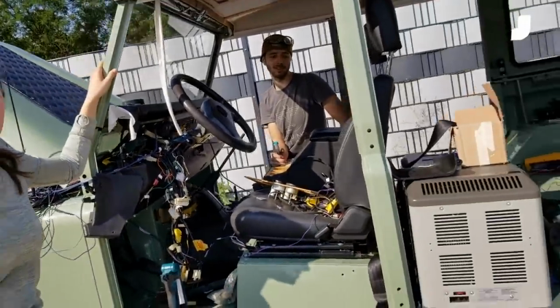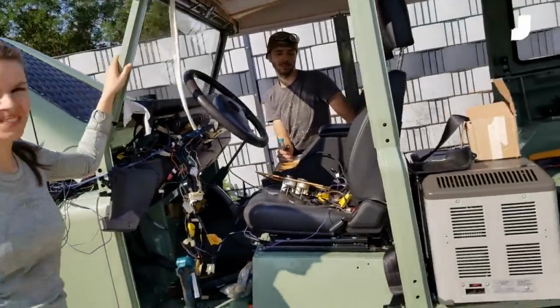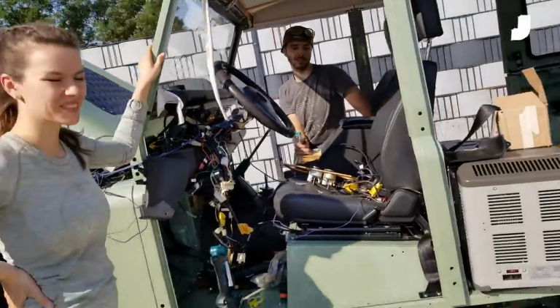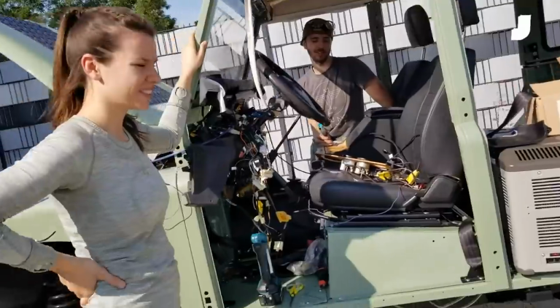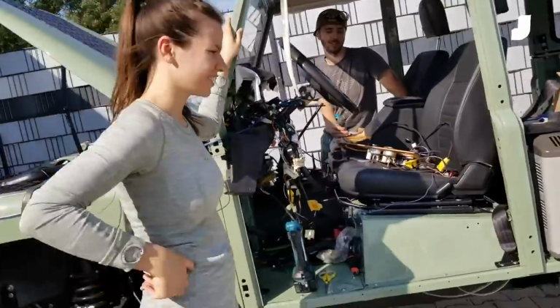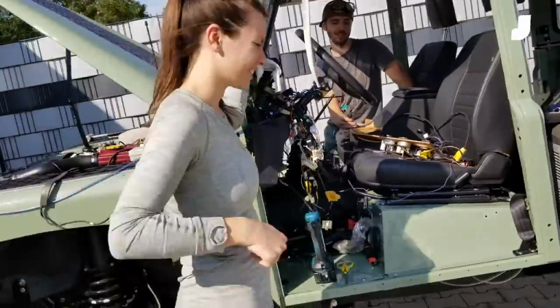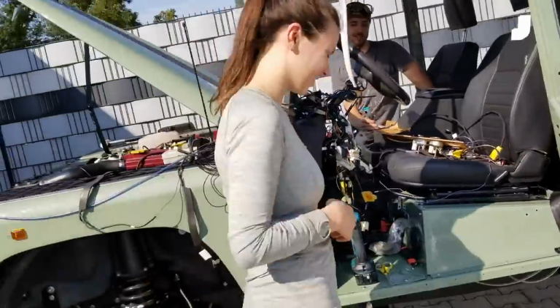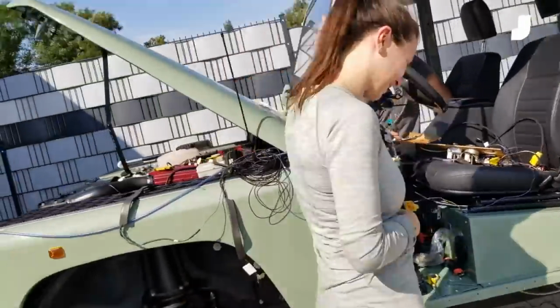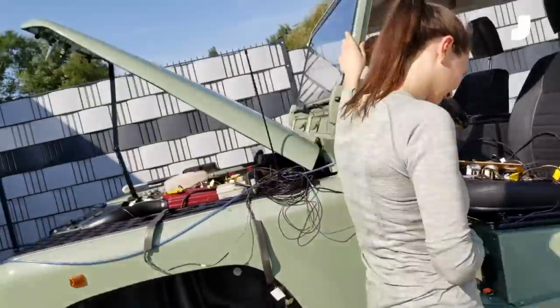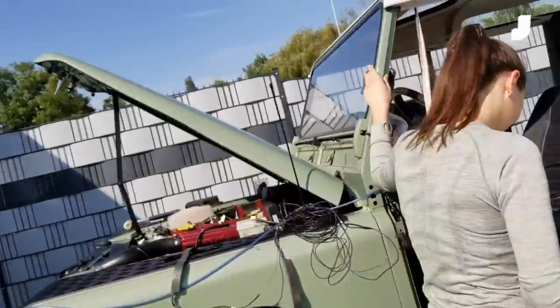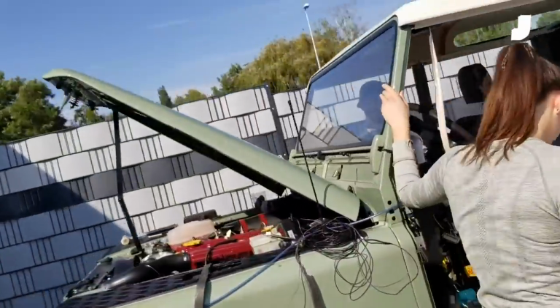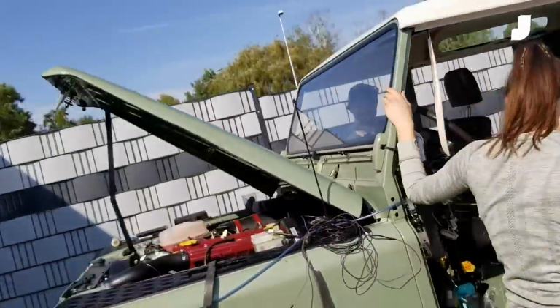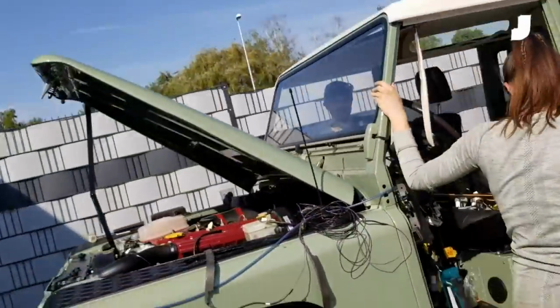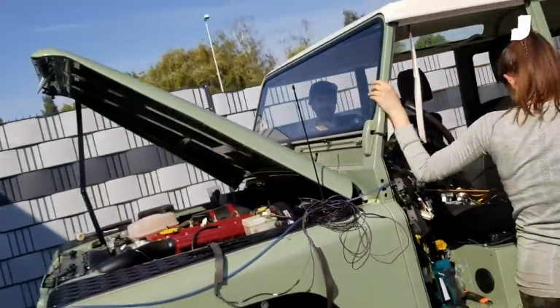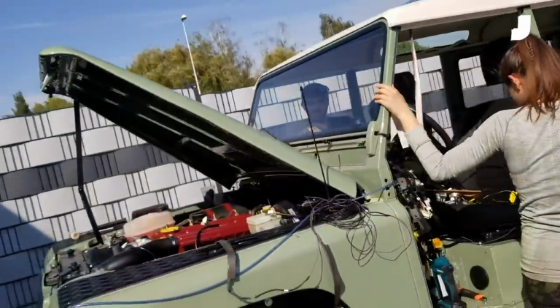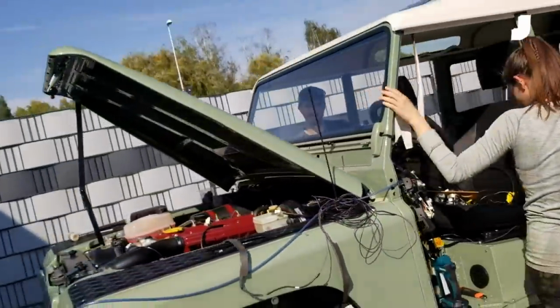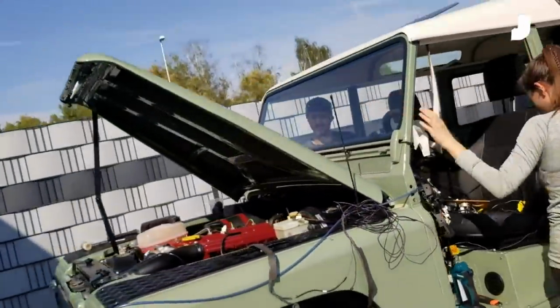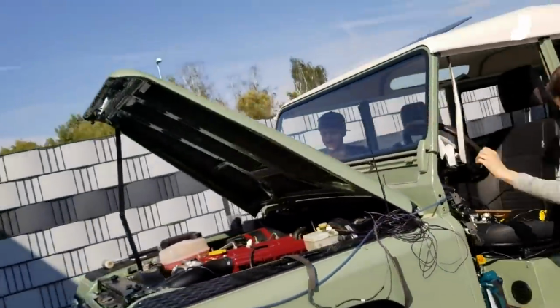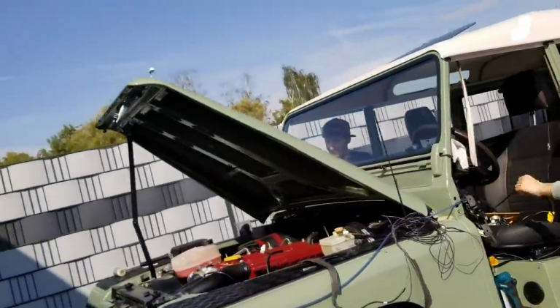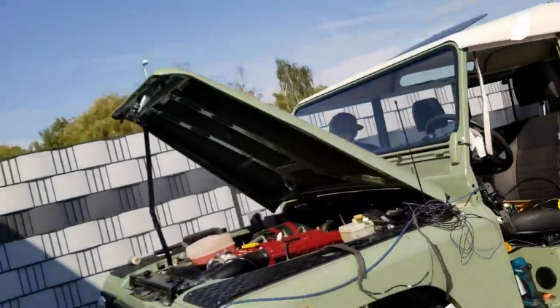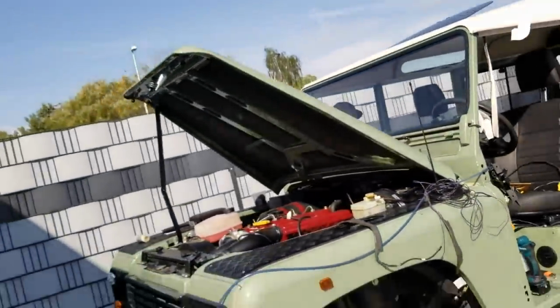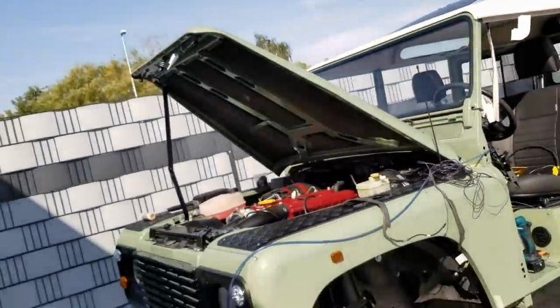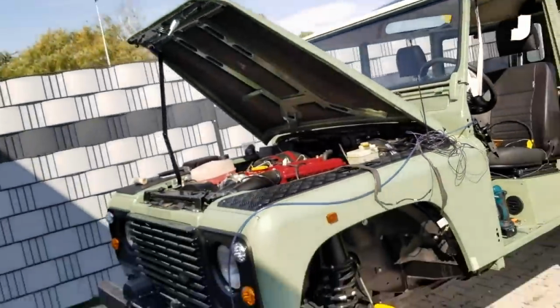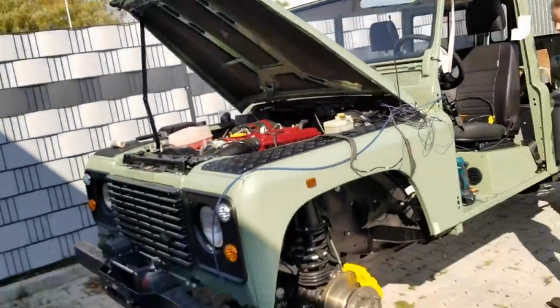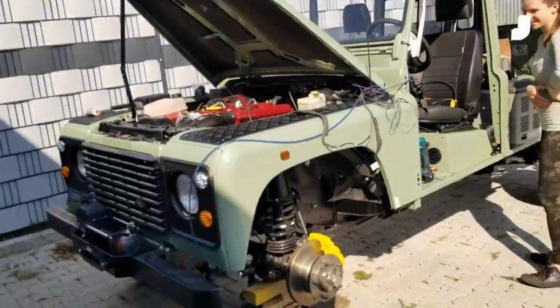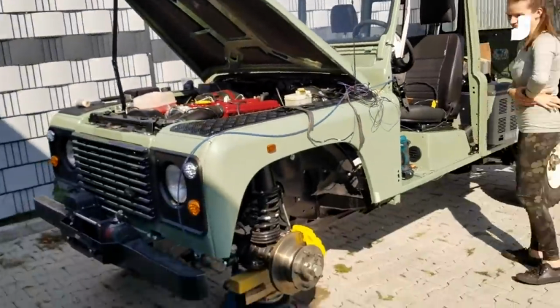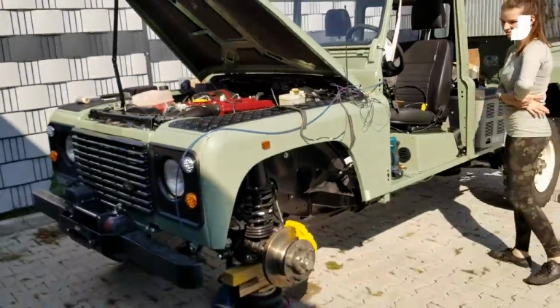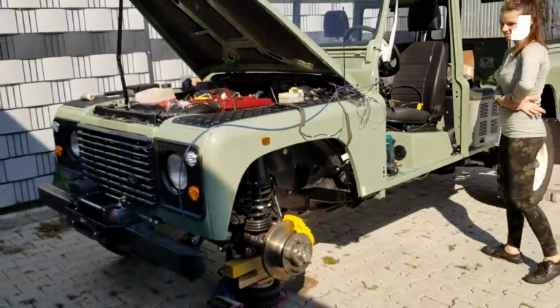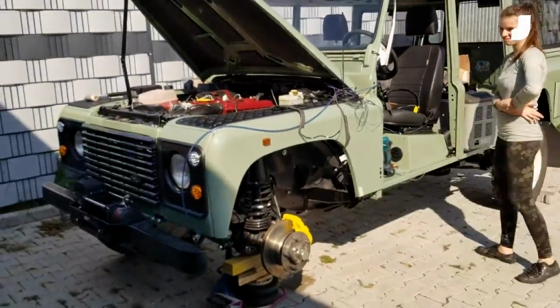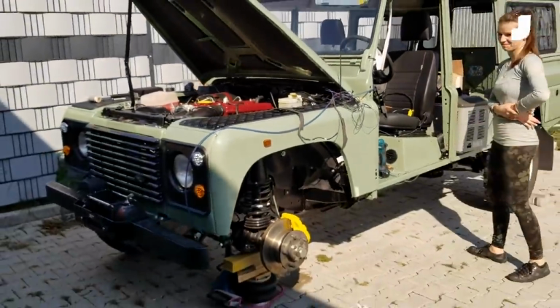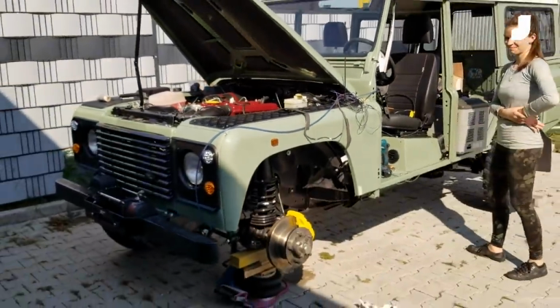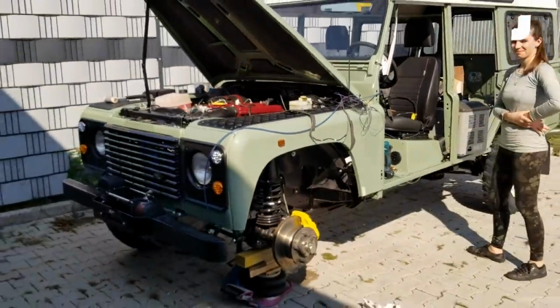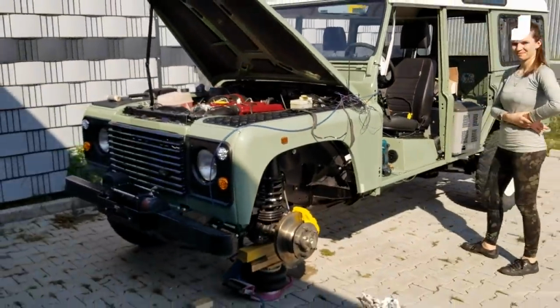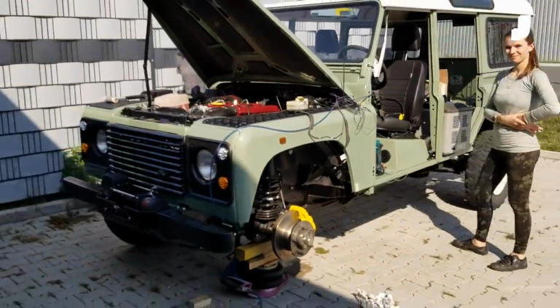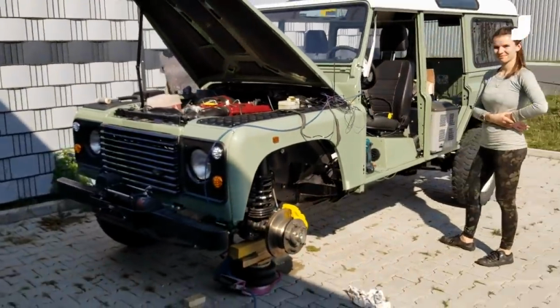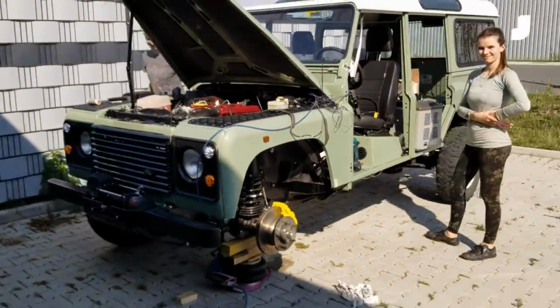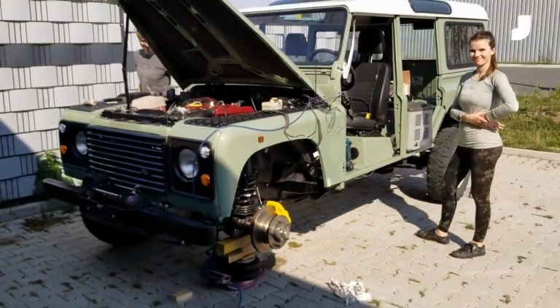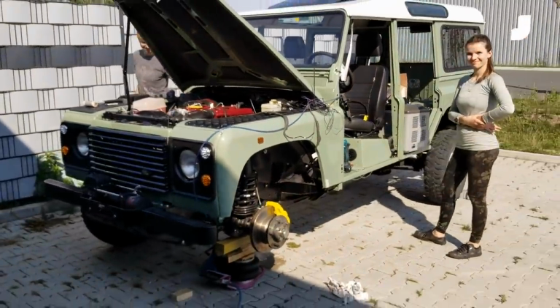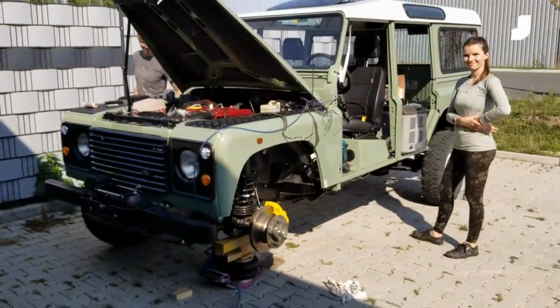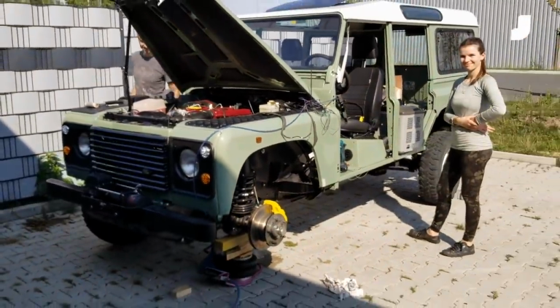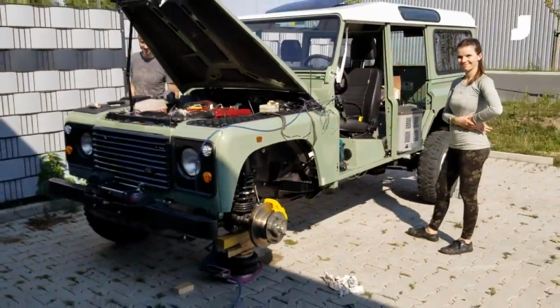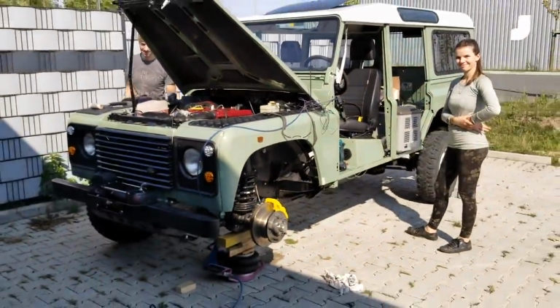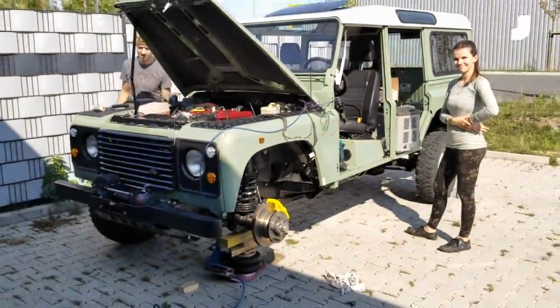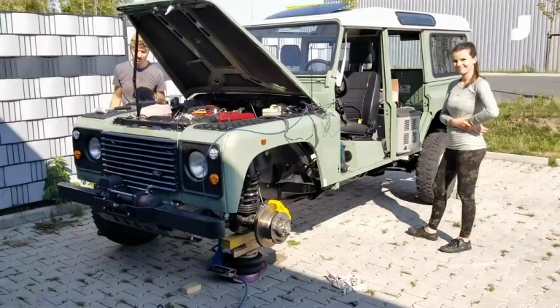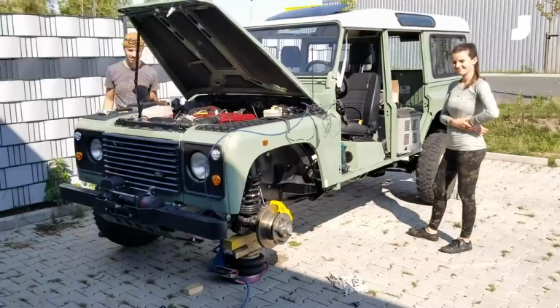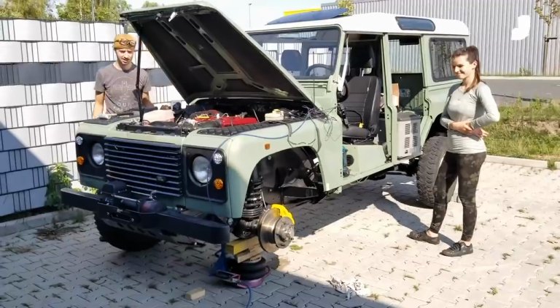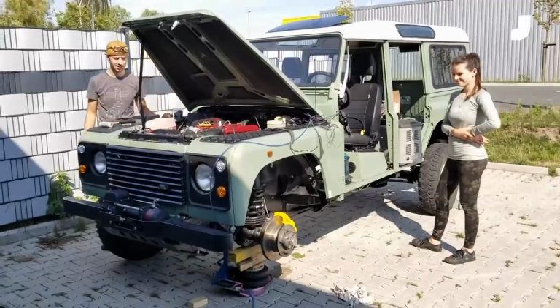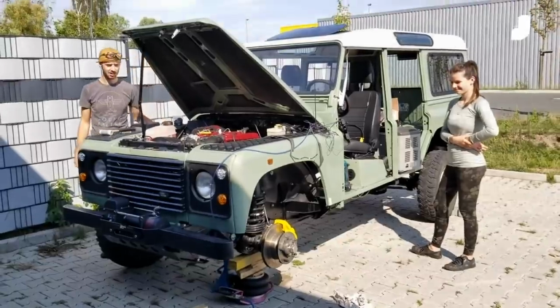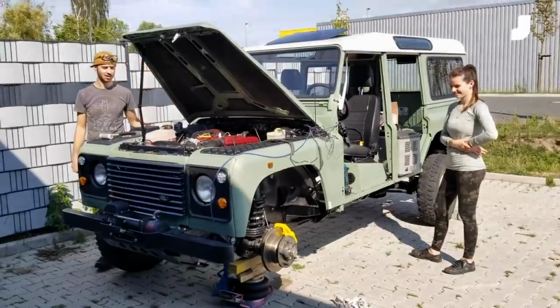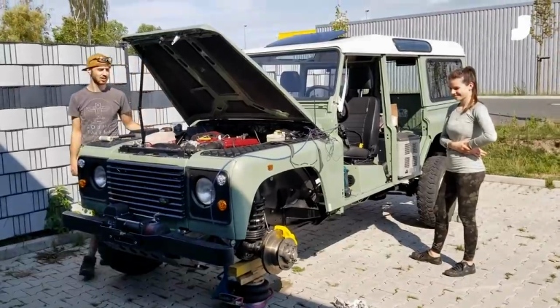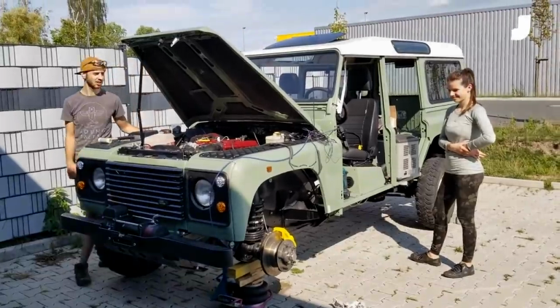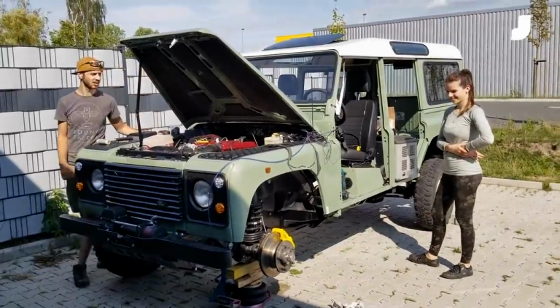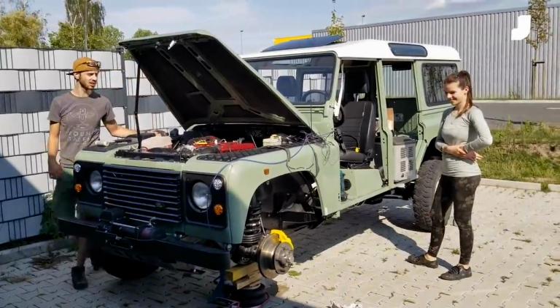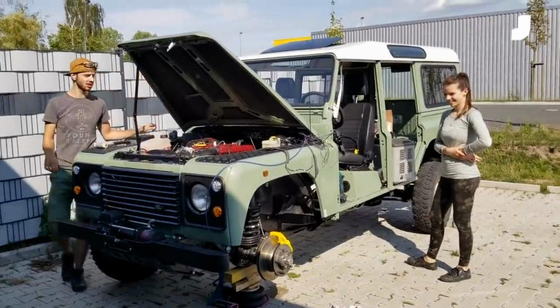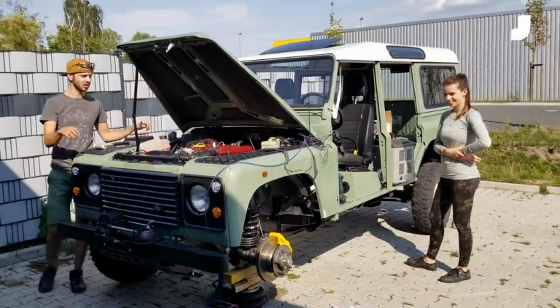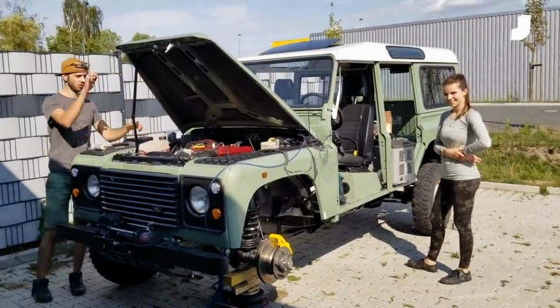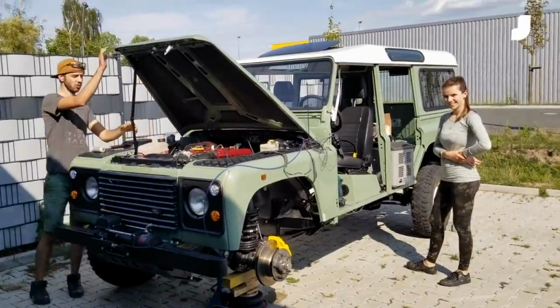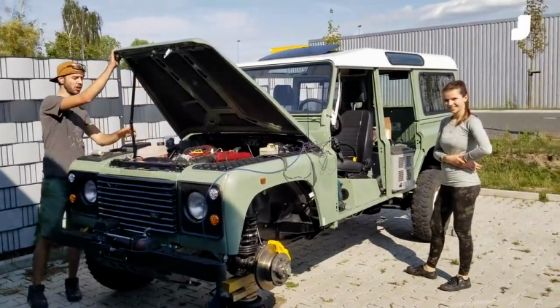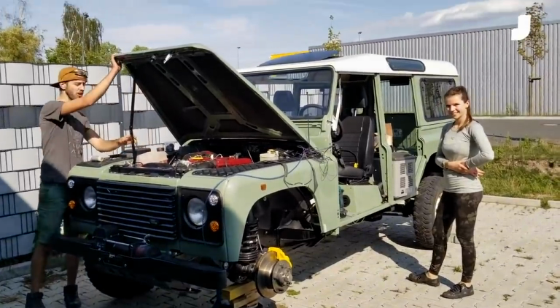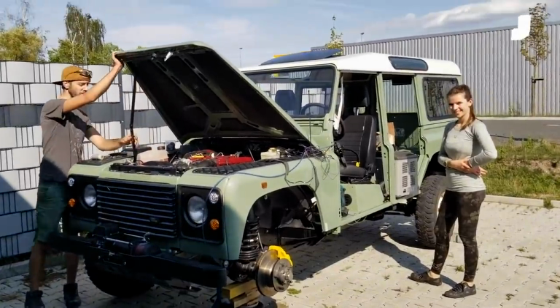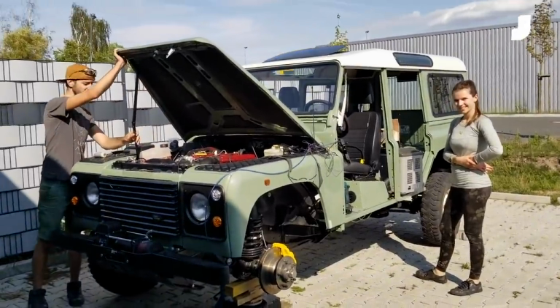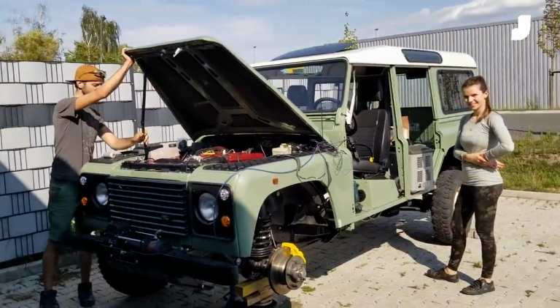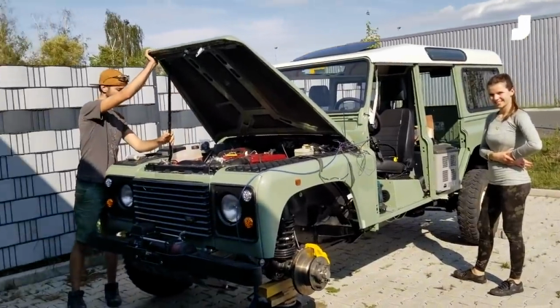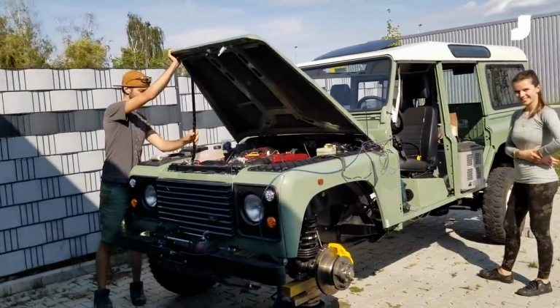We could spend a hundred years talking about this car, but for now we'll leave it at that. Jacob and Lisa are doing incredible work.